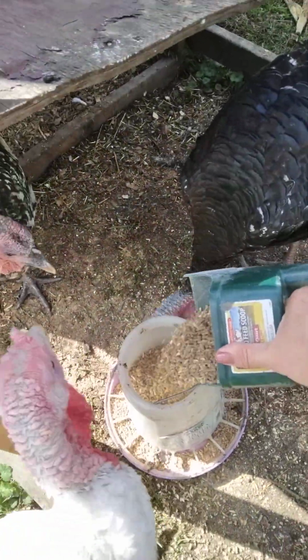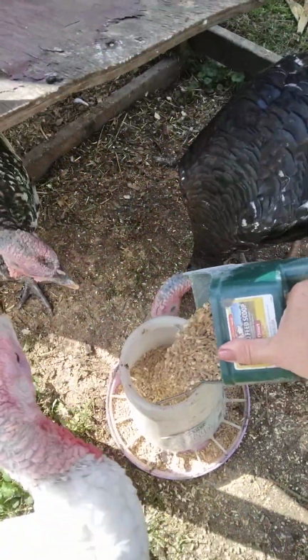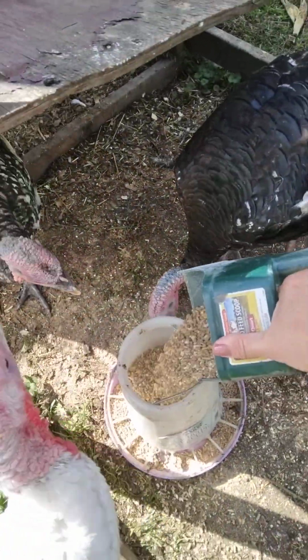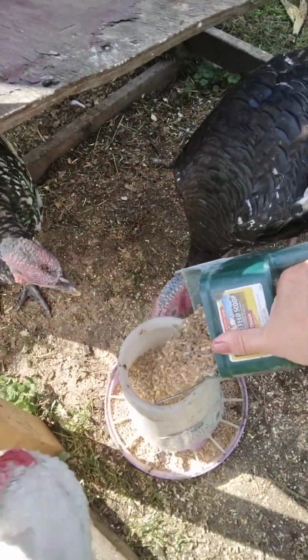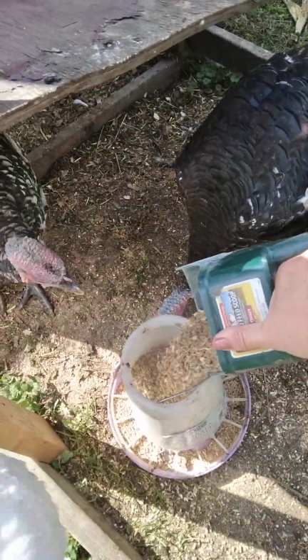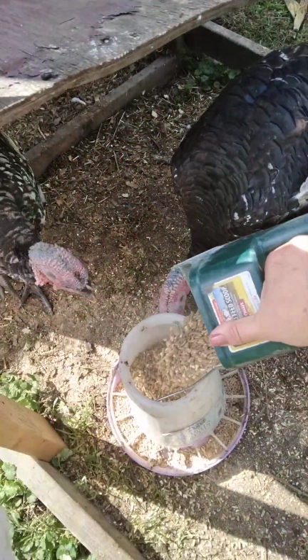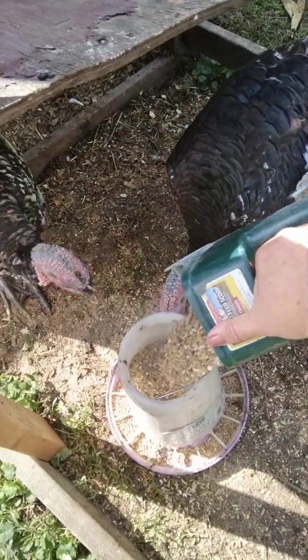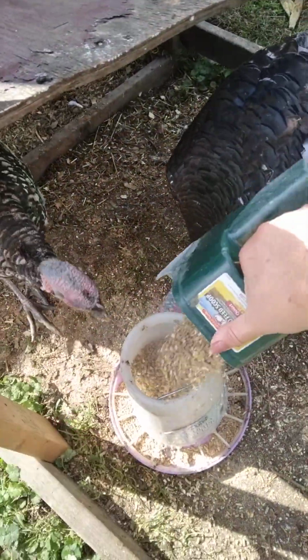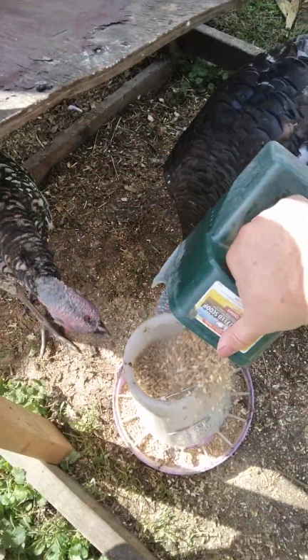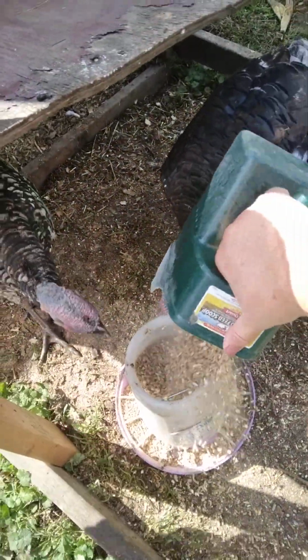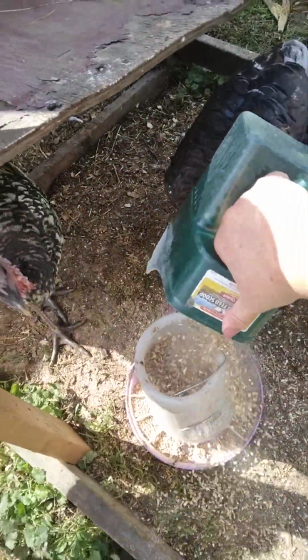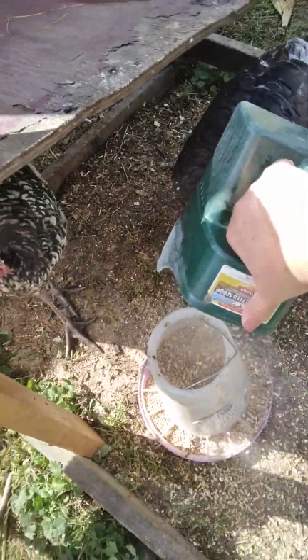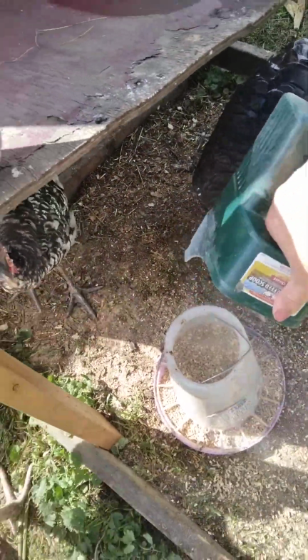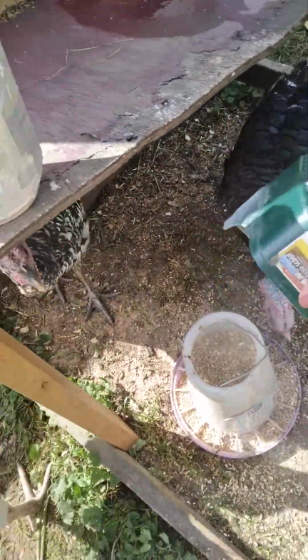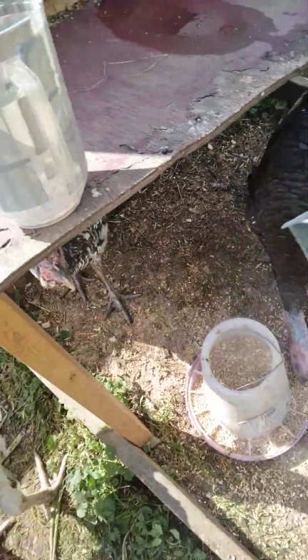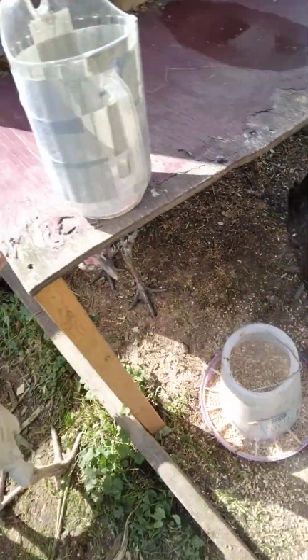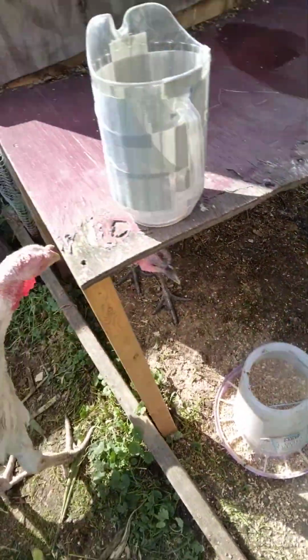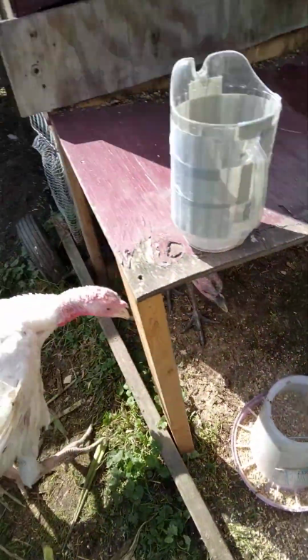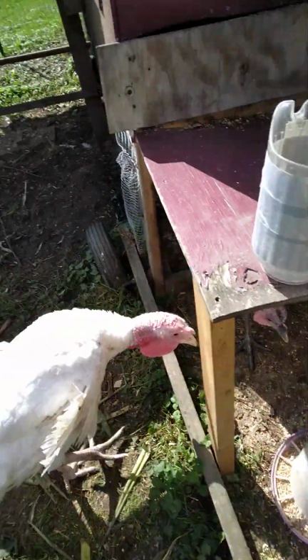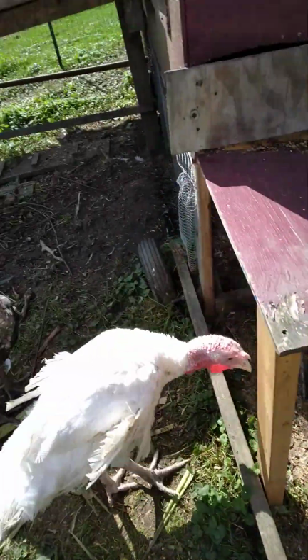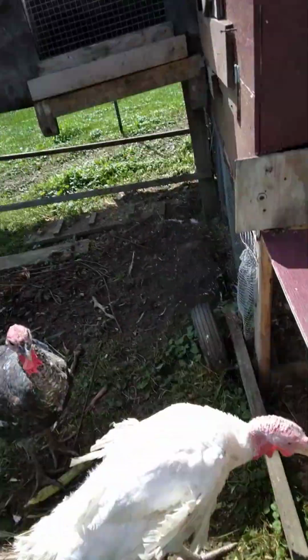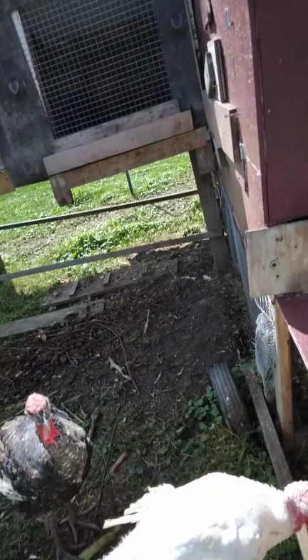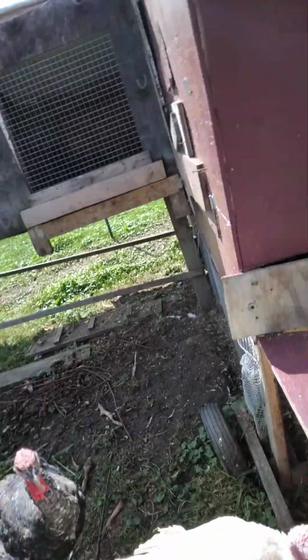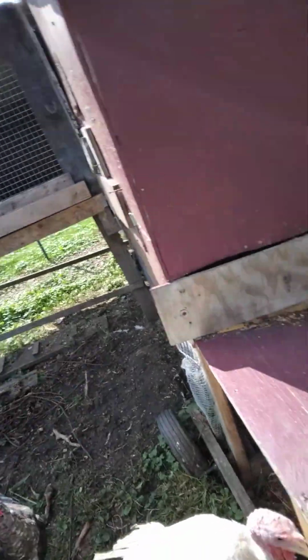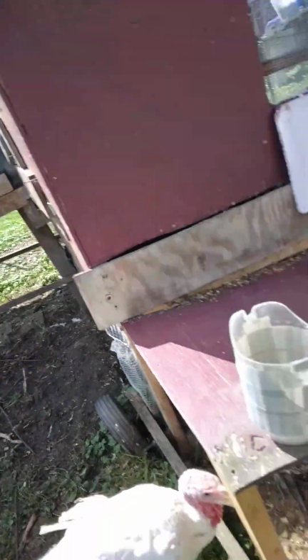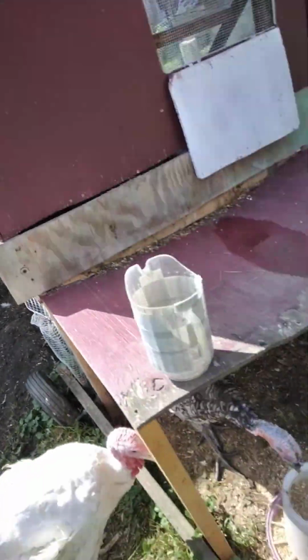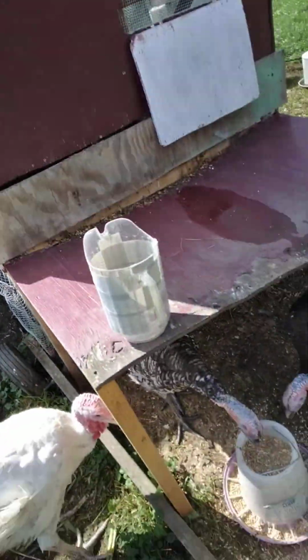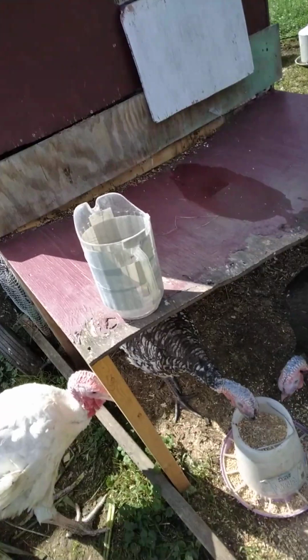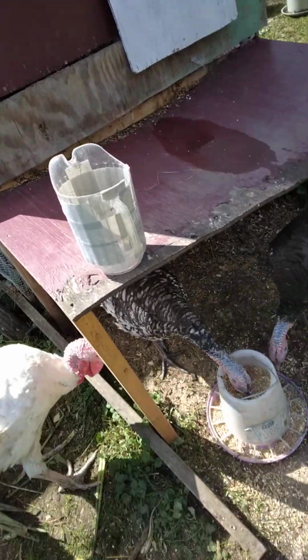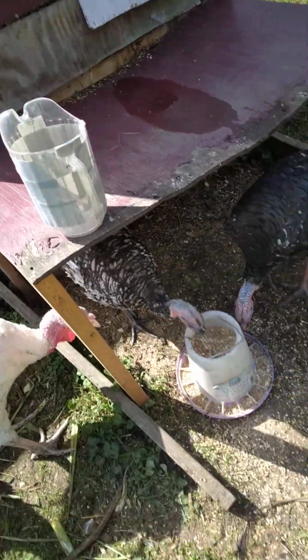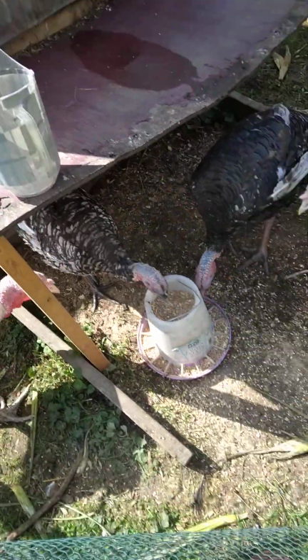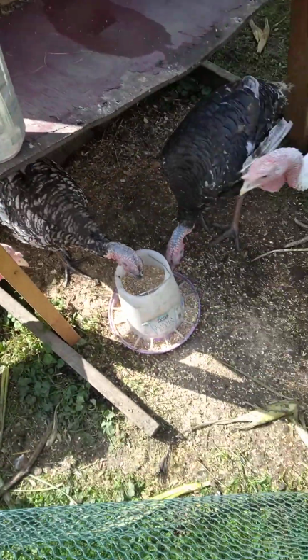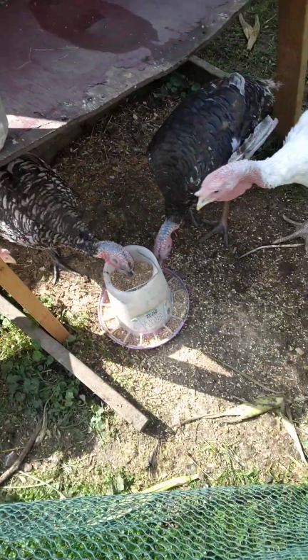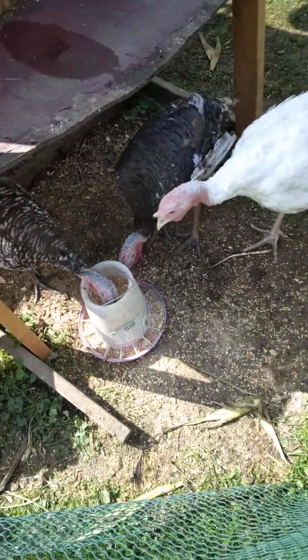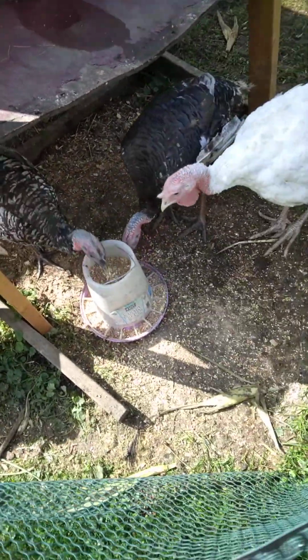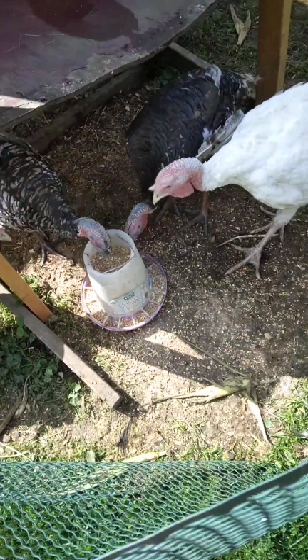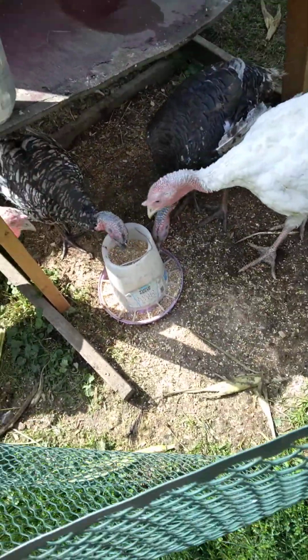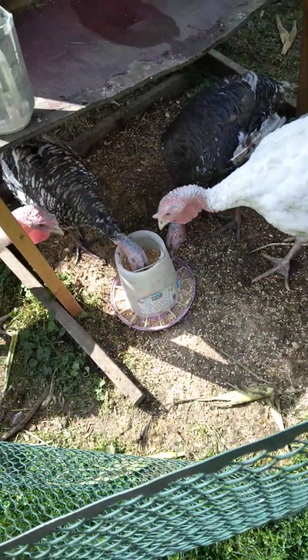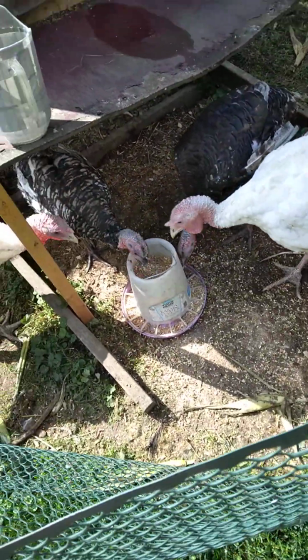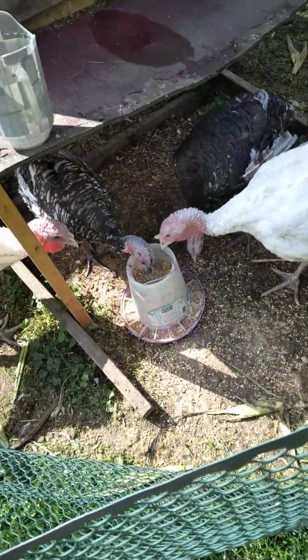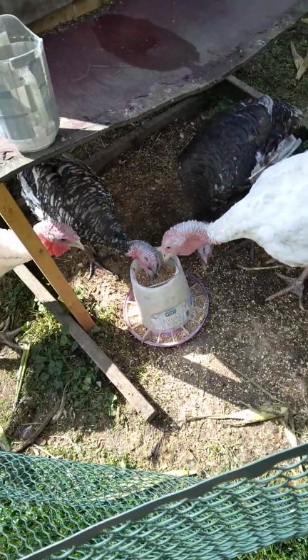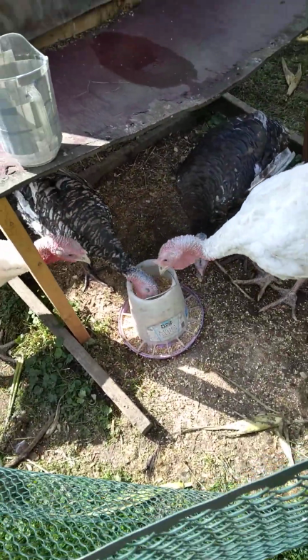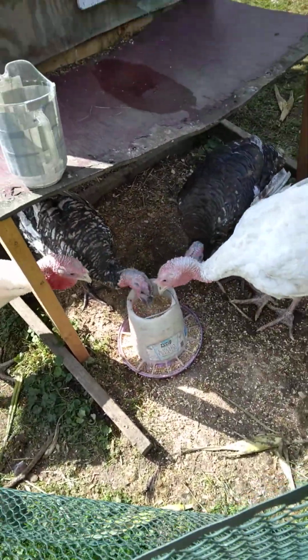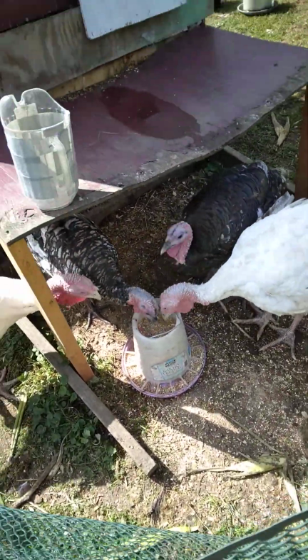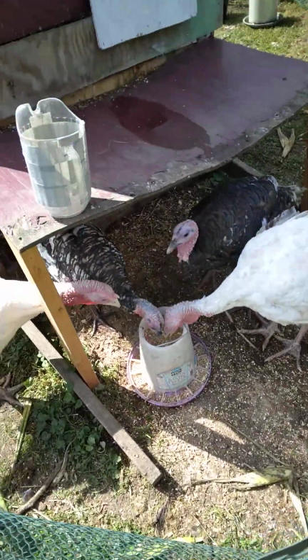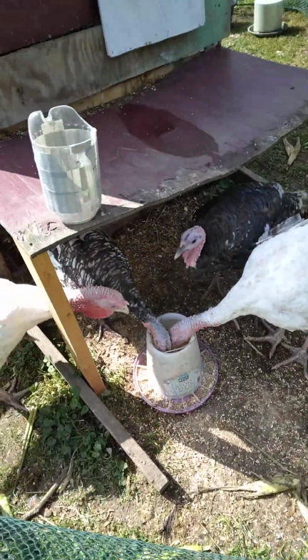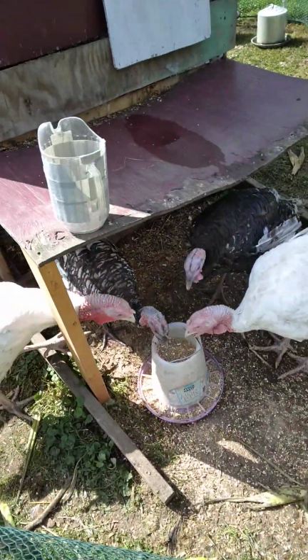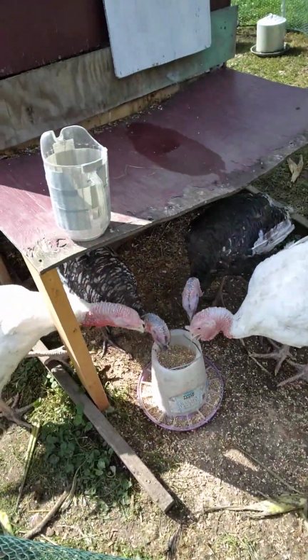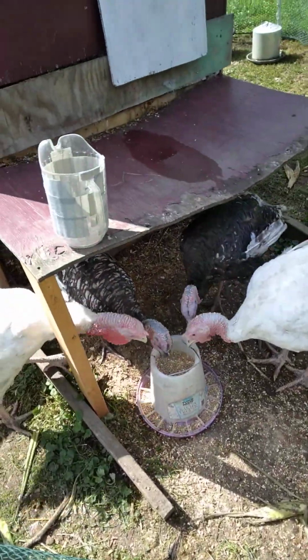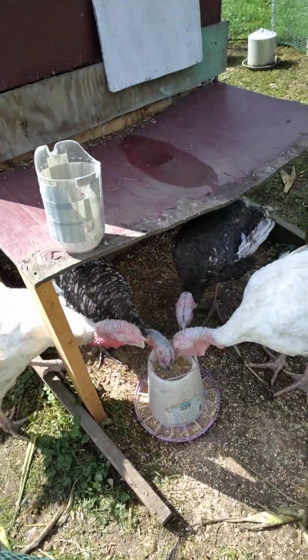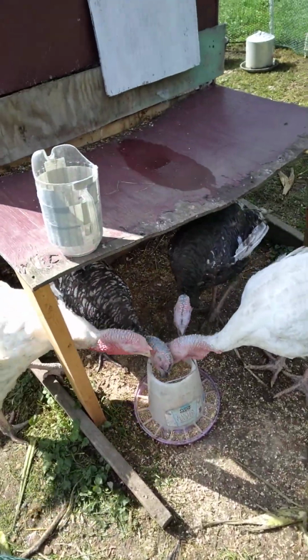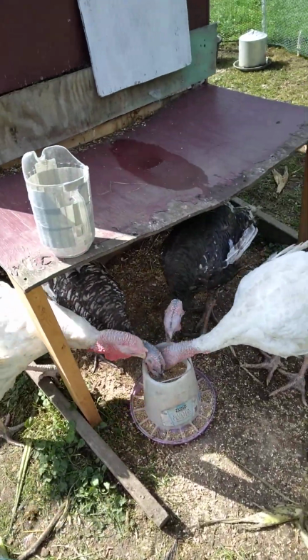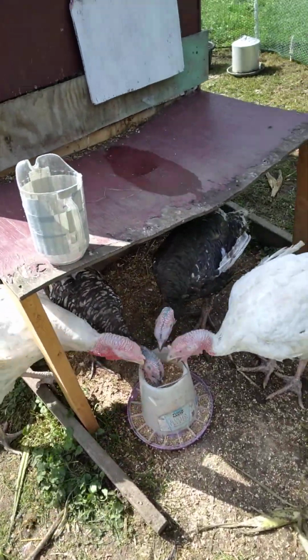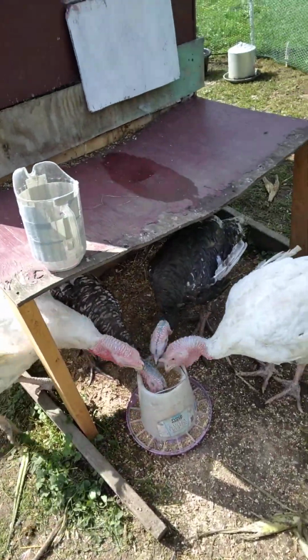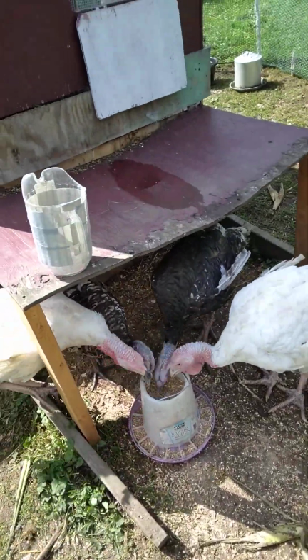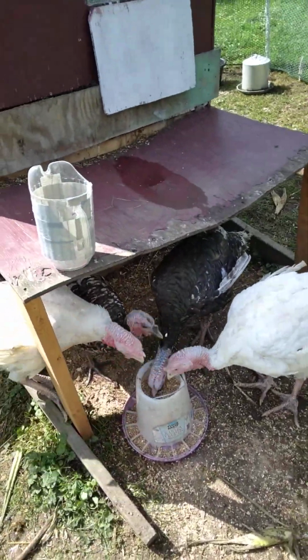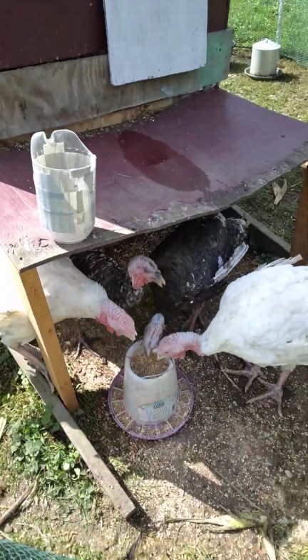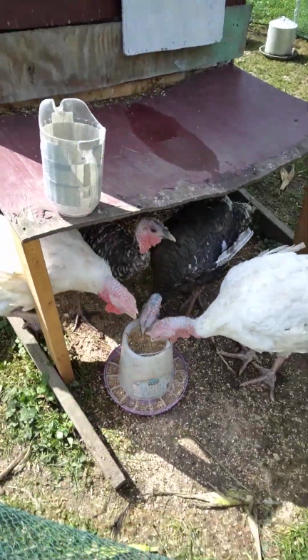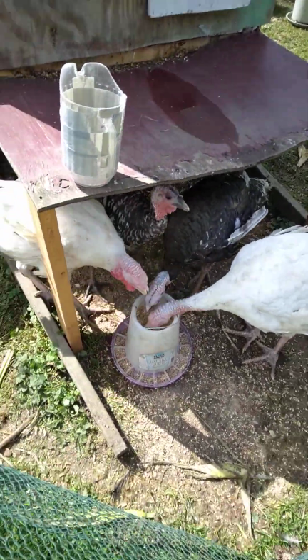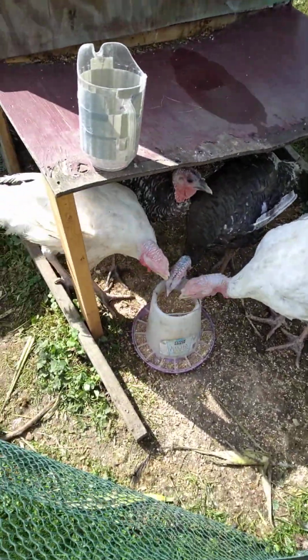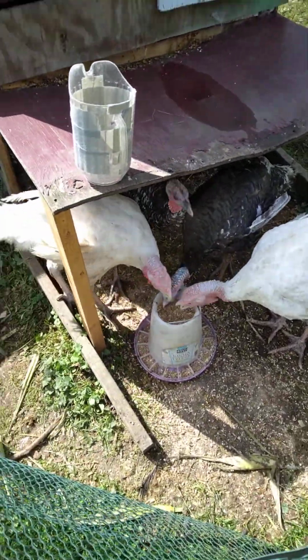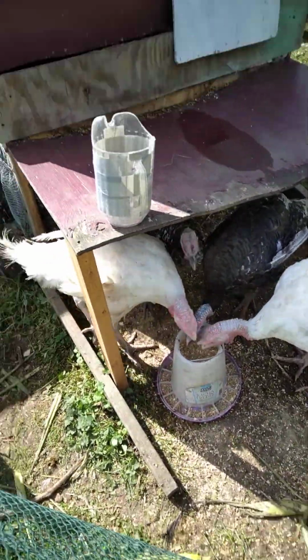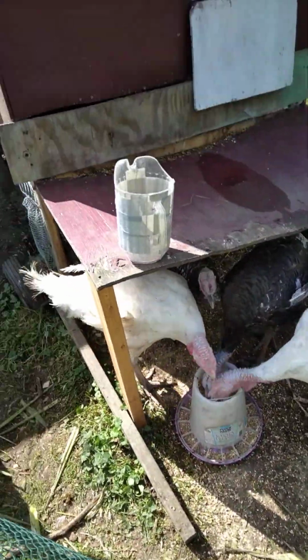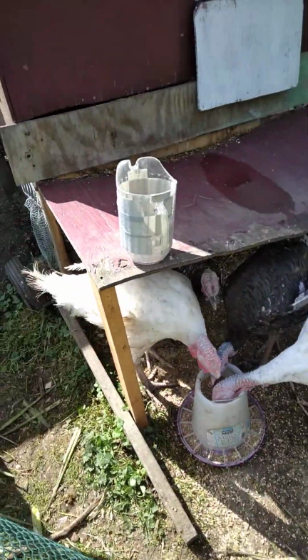Get your head out of there. There you go. They all want to eat down to the top.